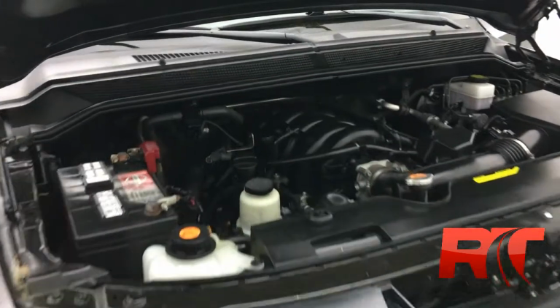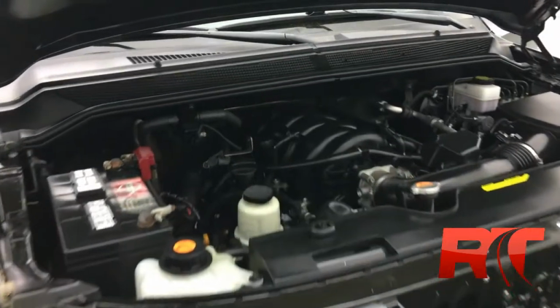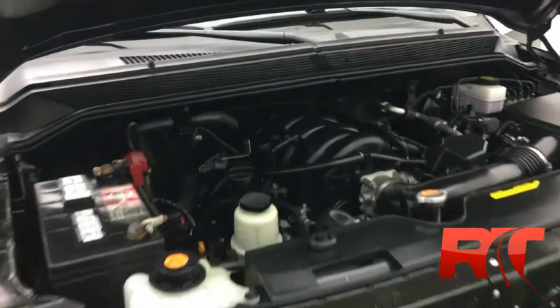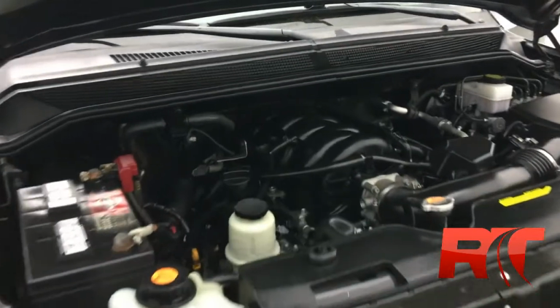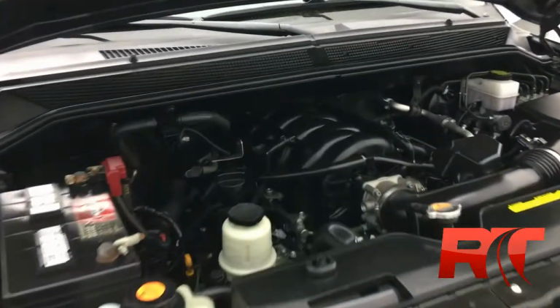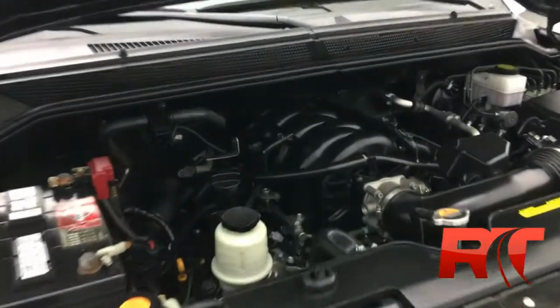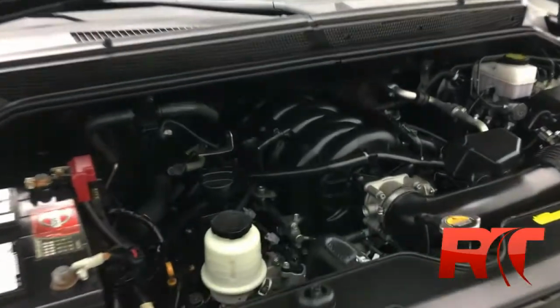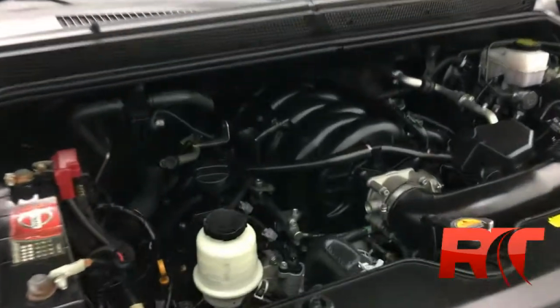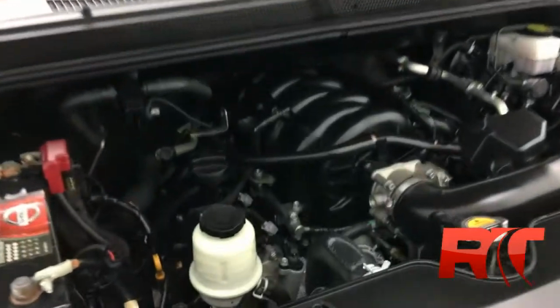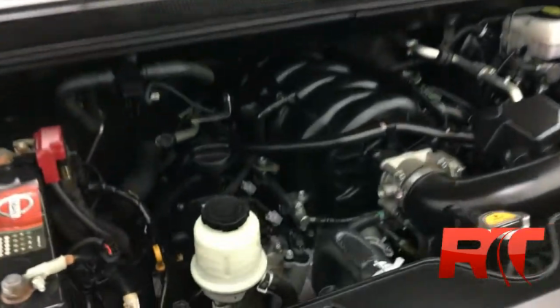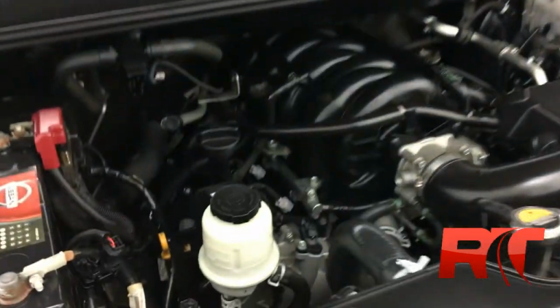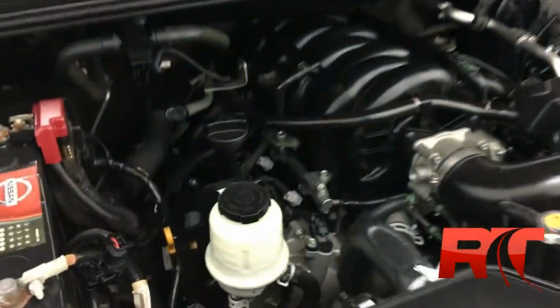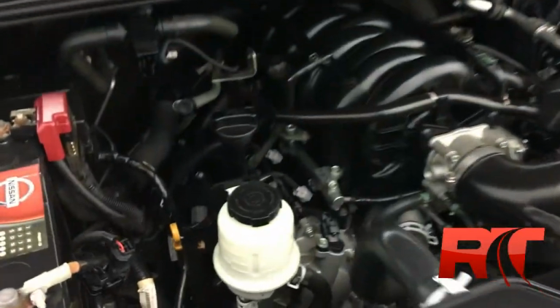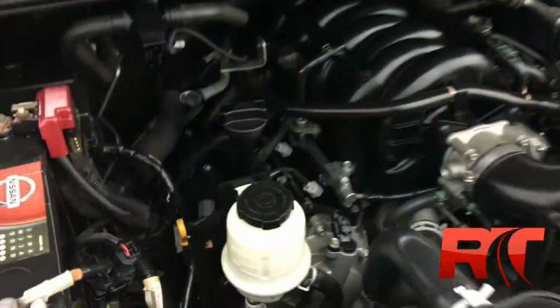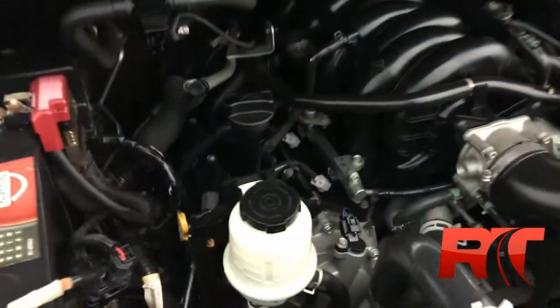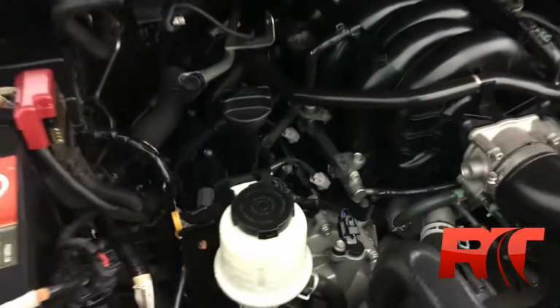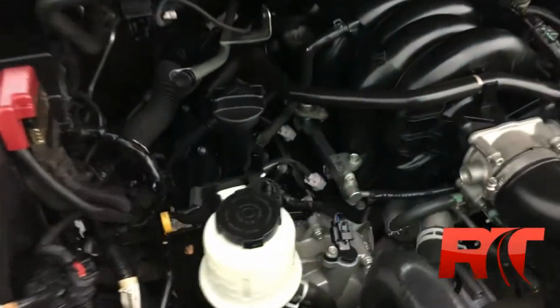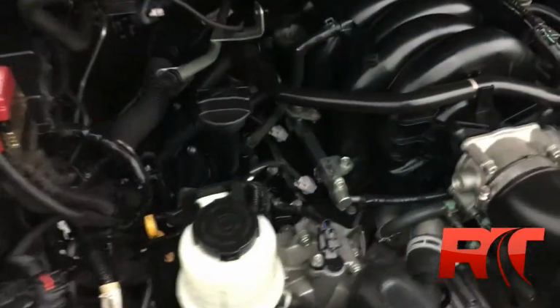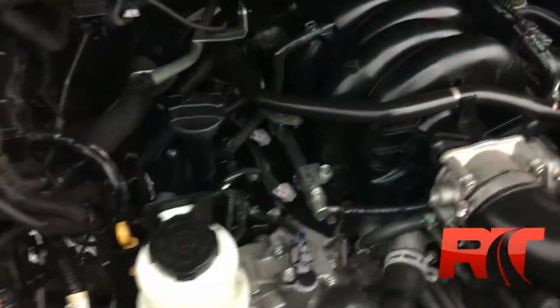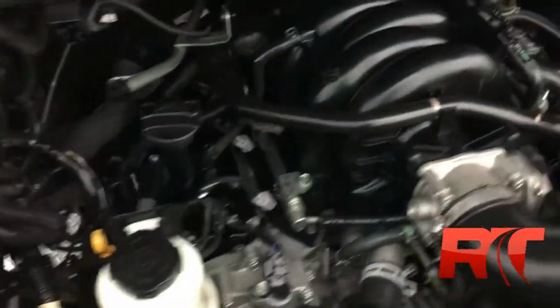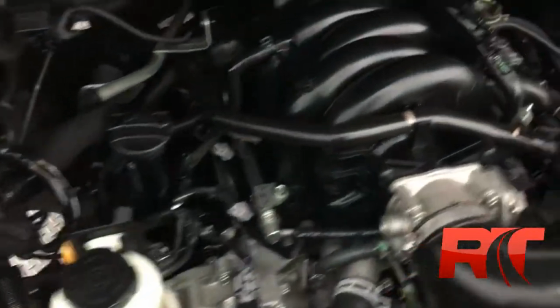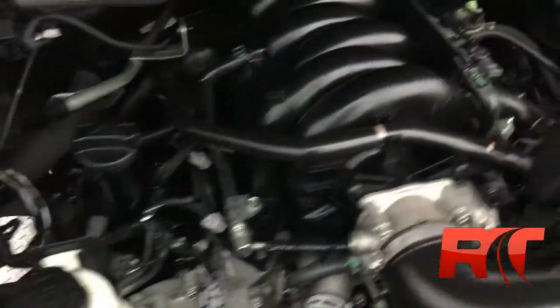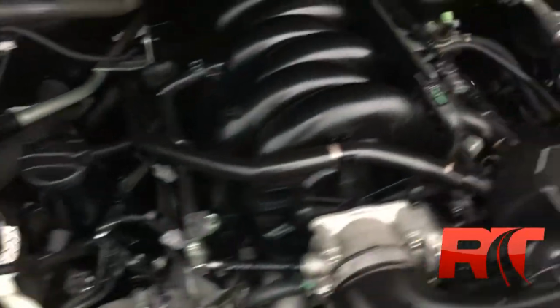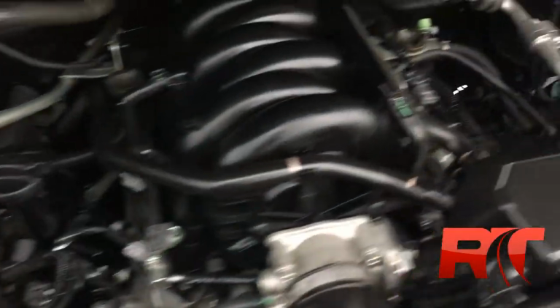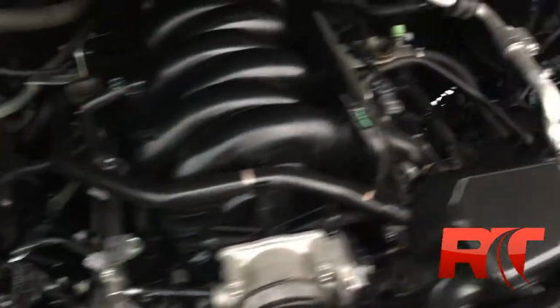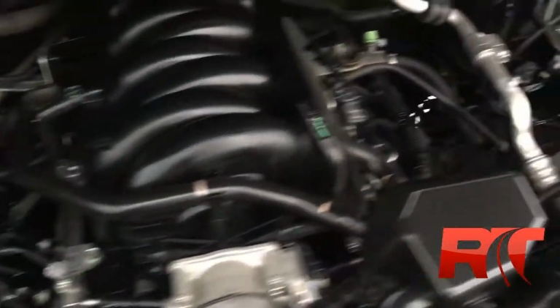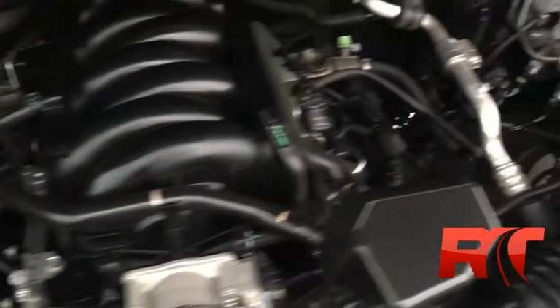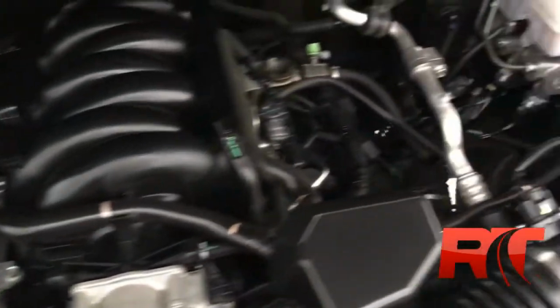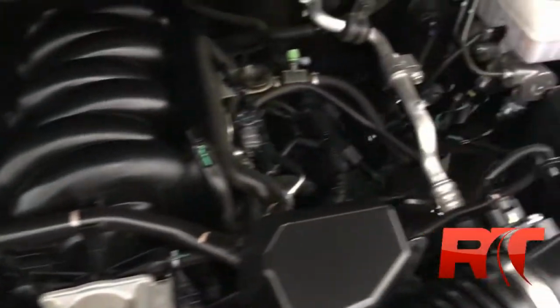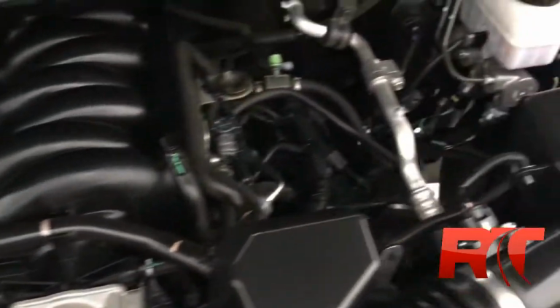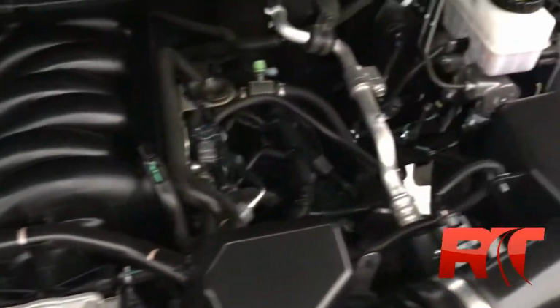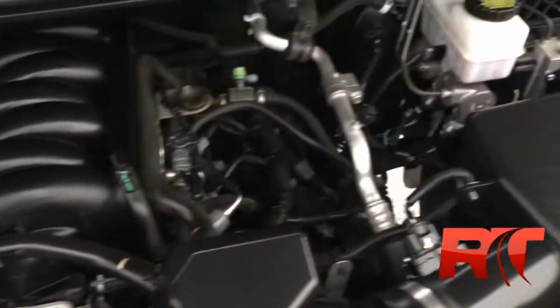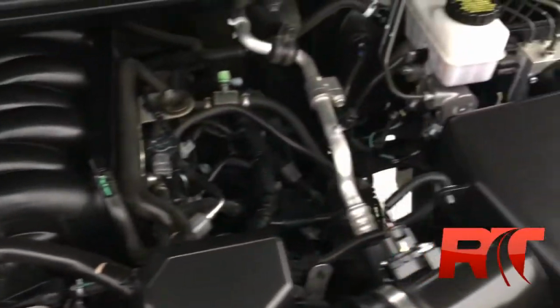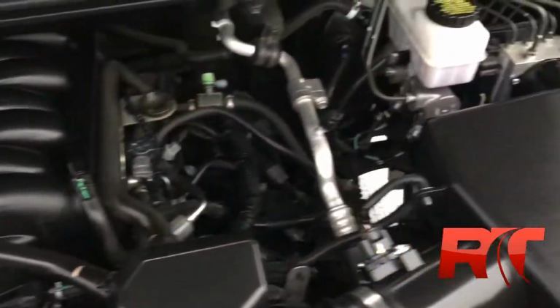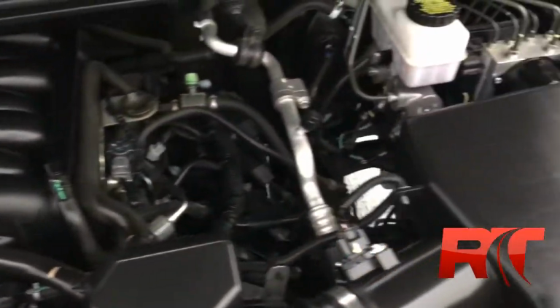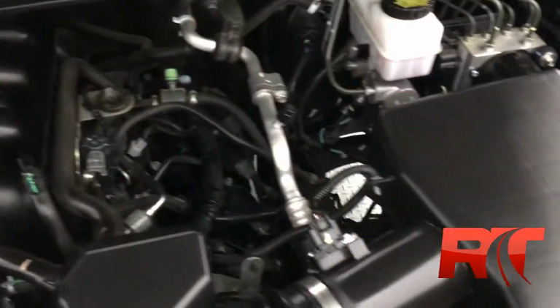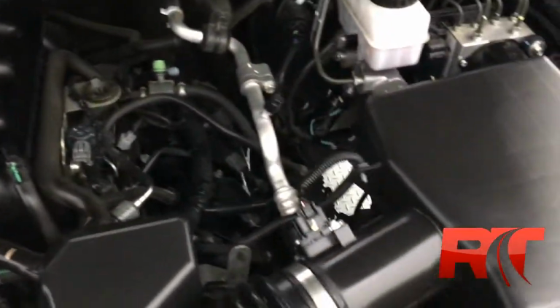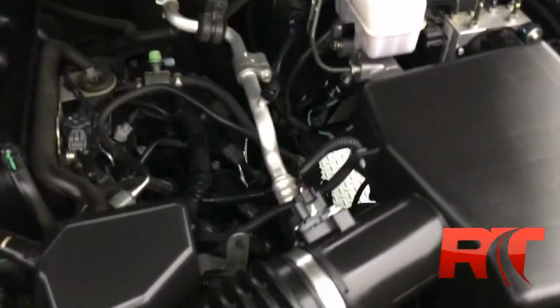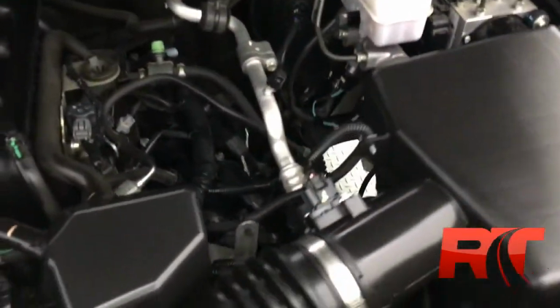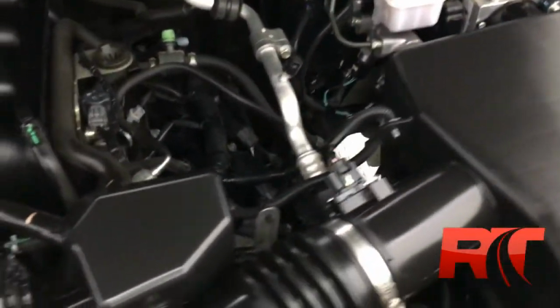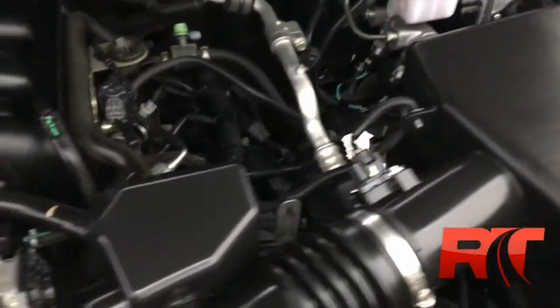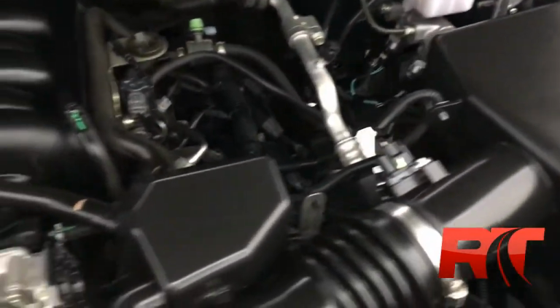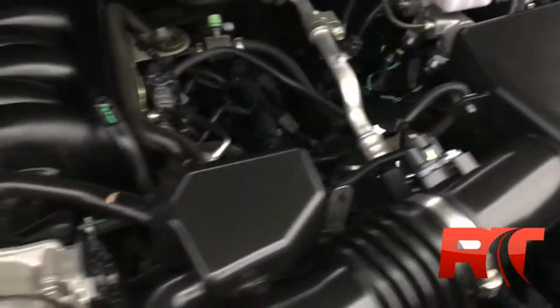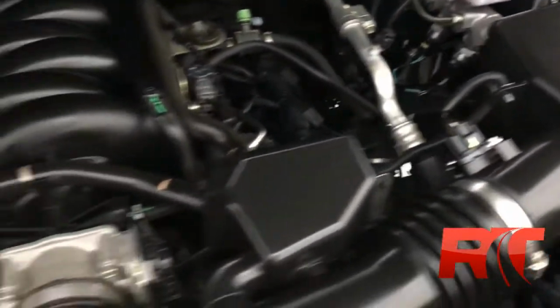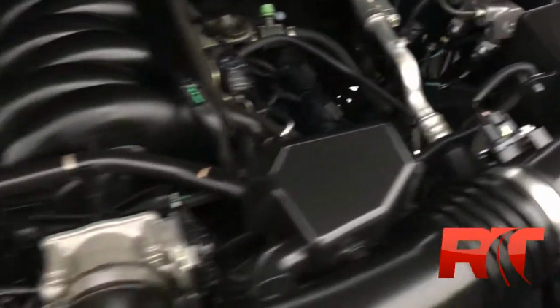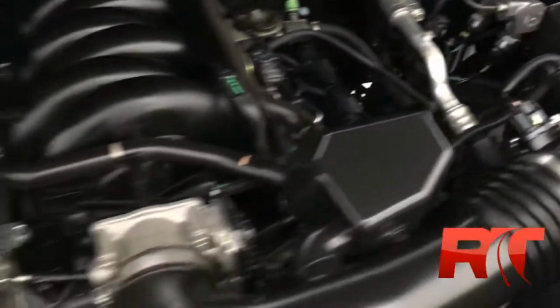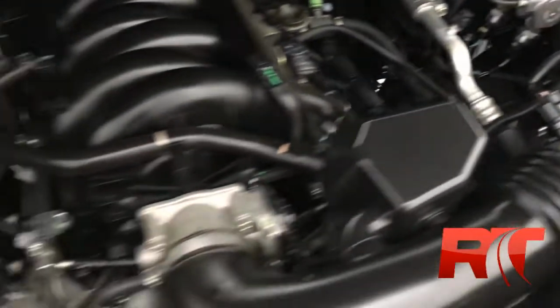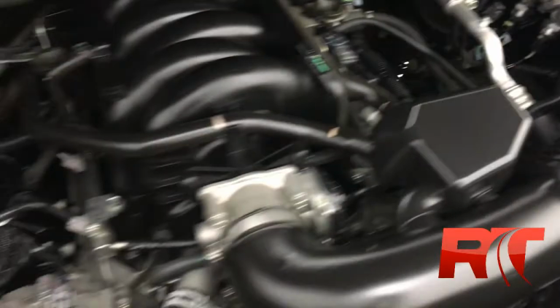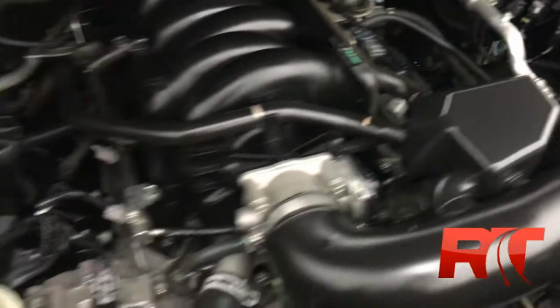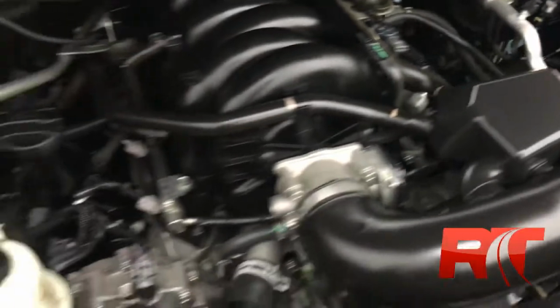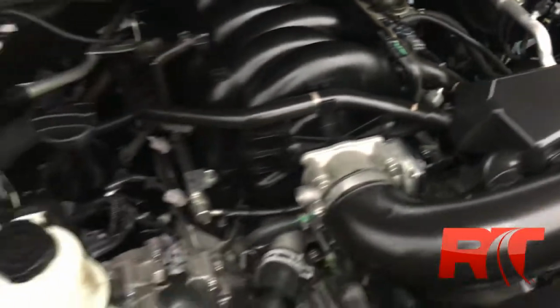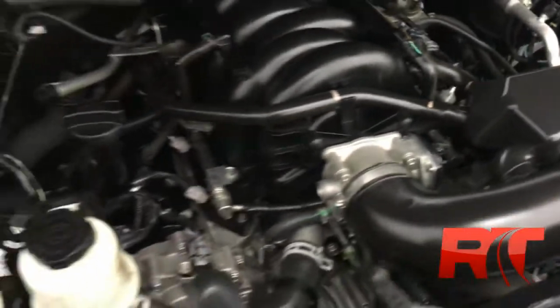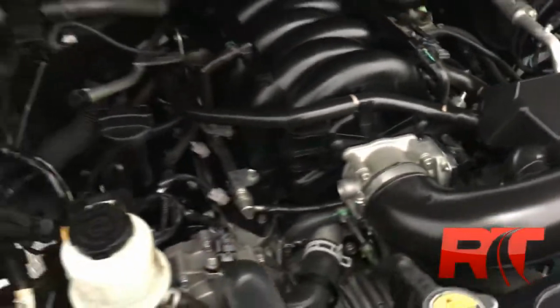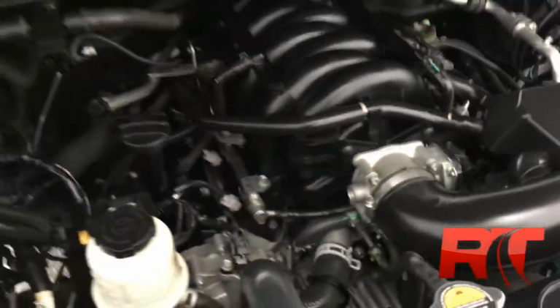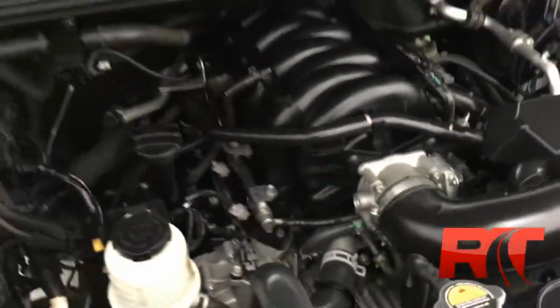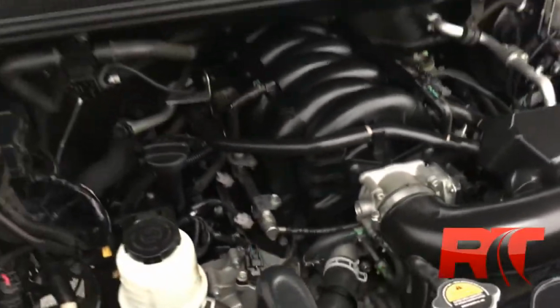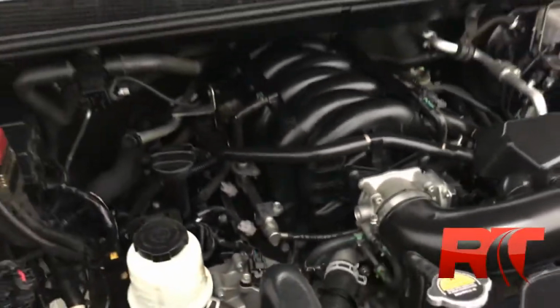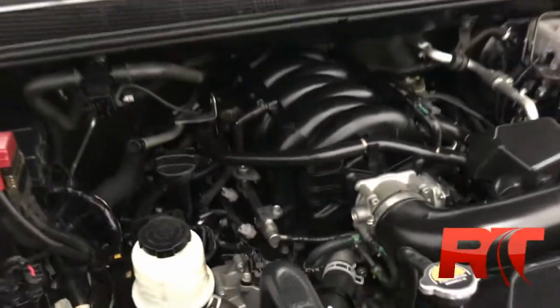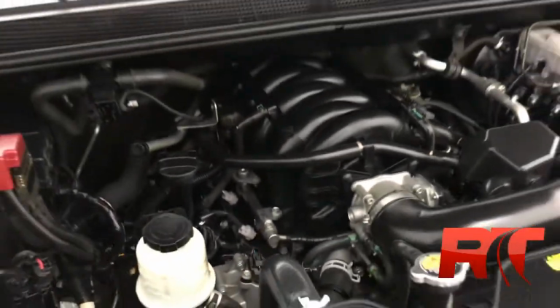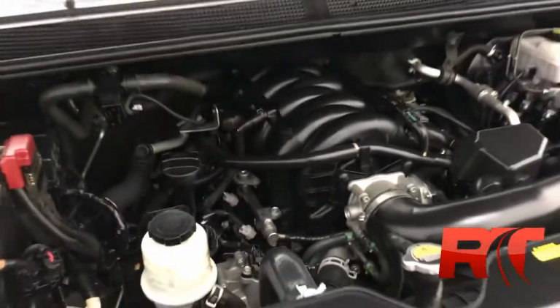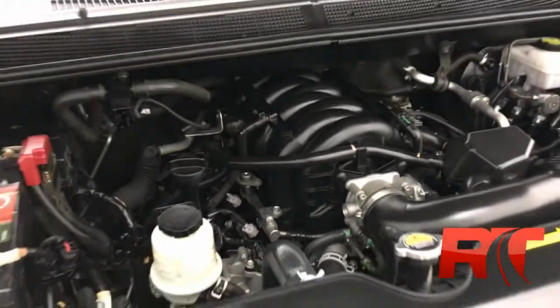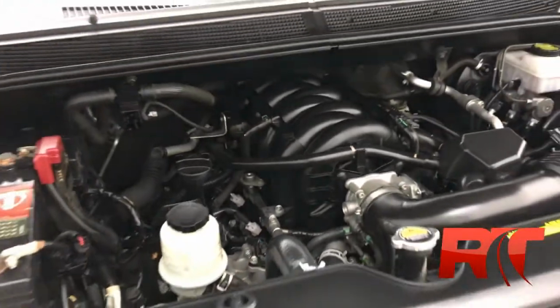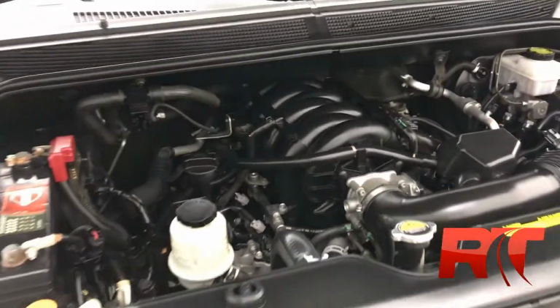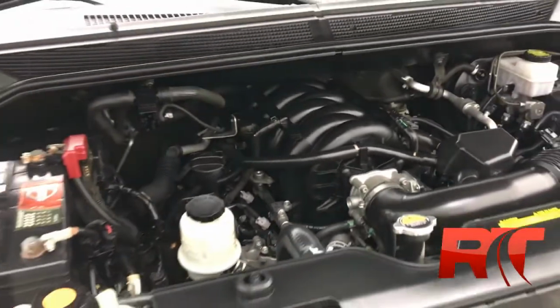And this is an up-close look at Nissan's 5.6-liter V8 engine. This thing is going to be unbelievable for towing or anything that you can throw at it.